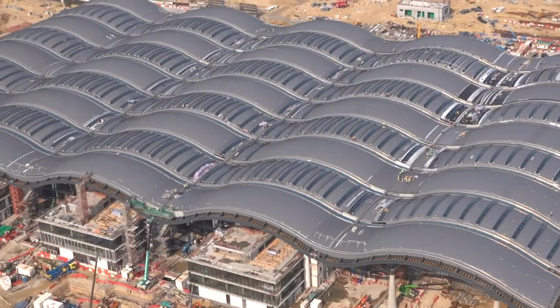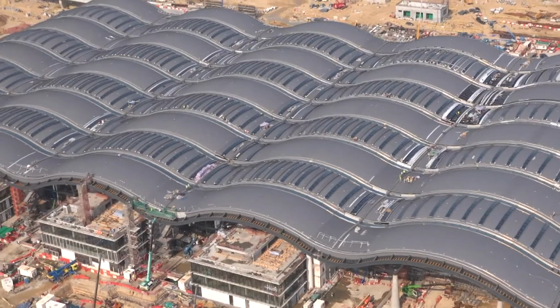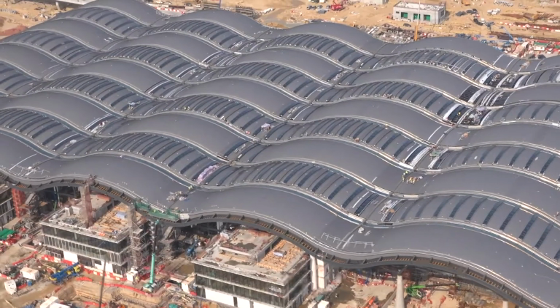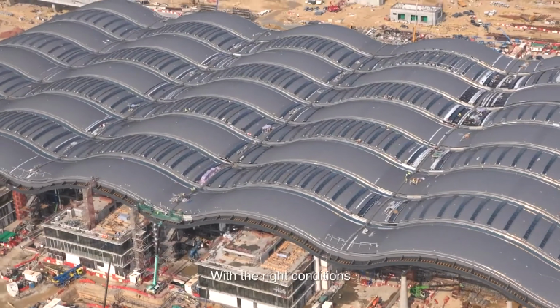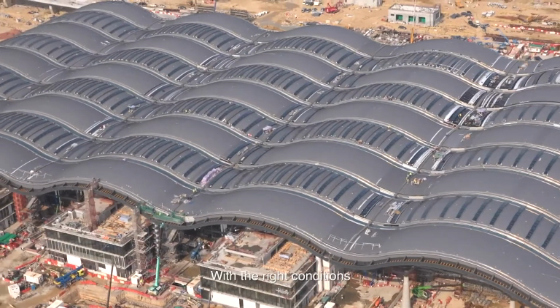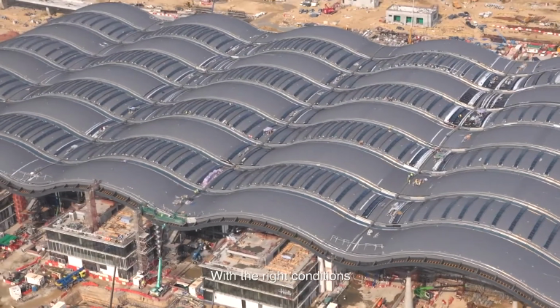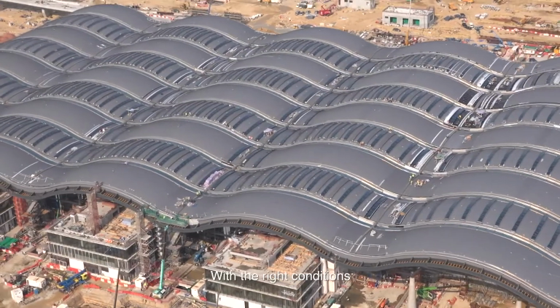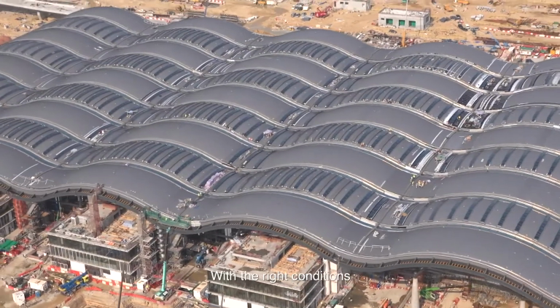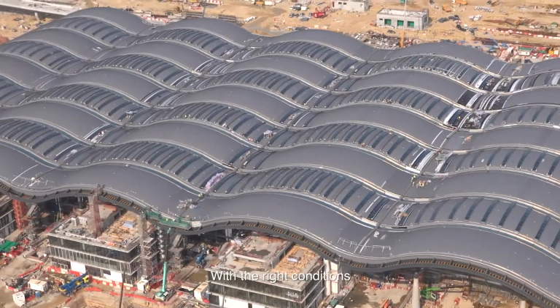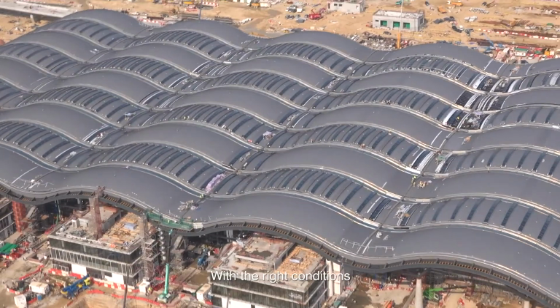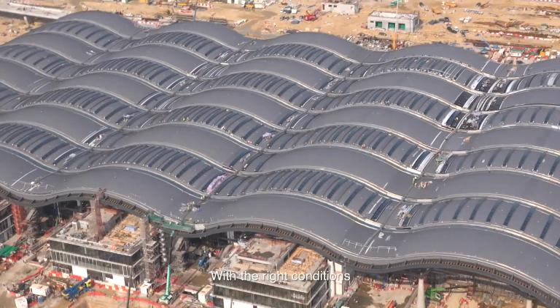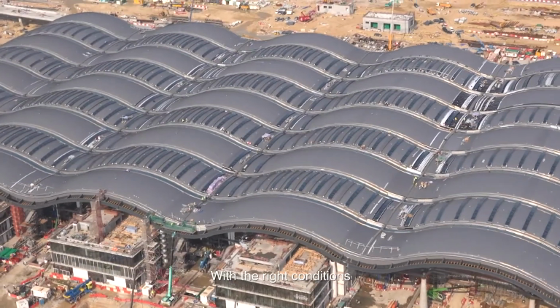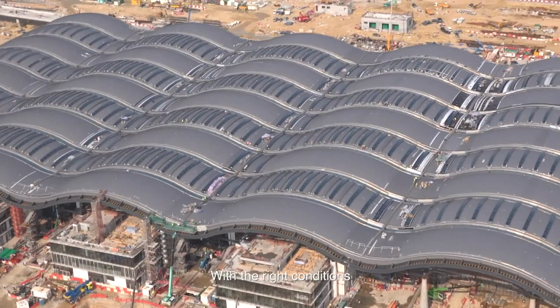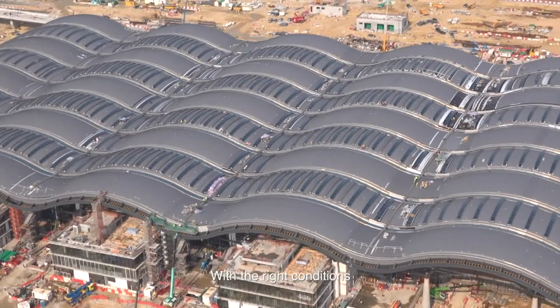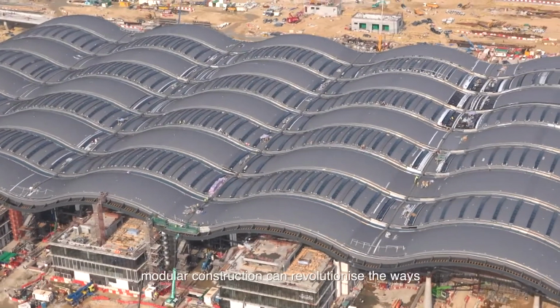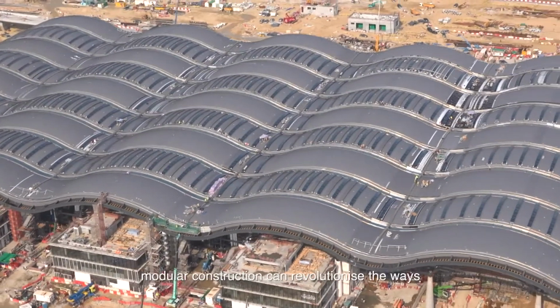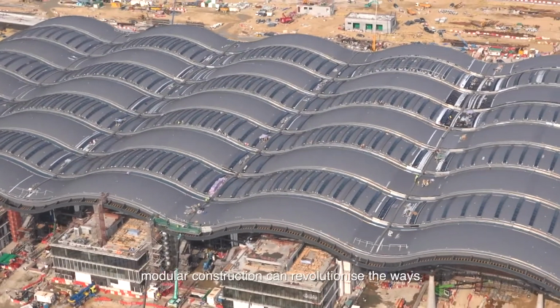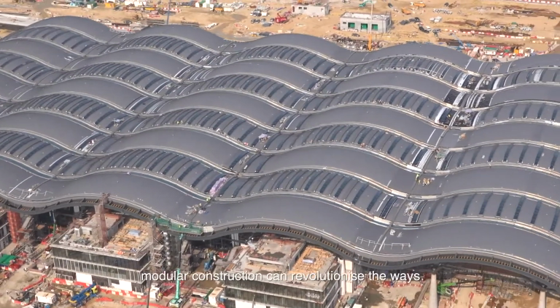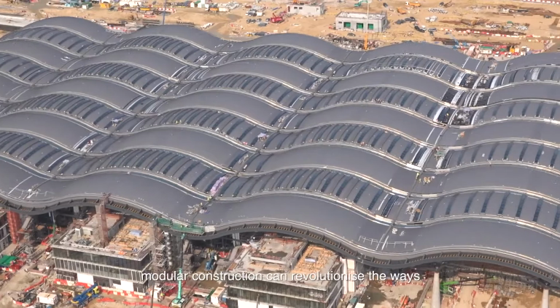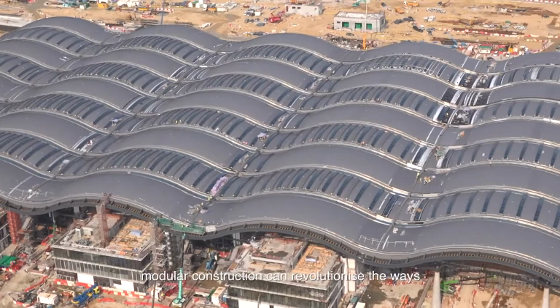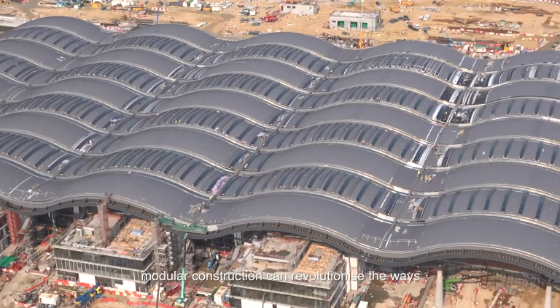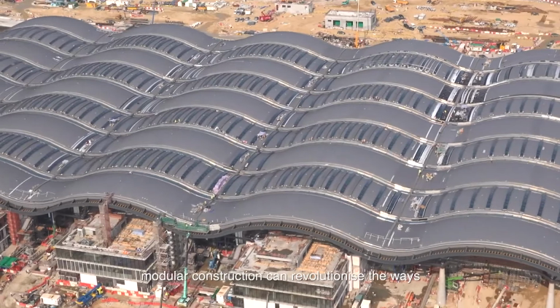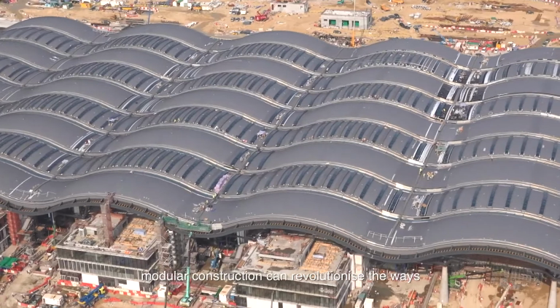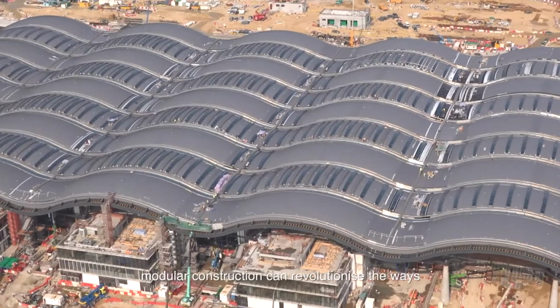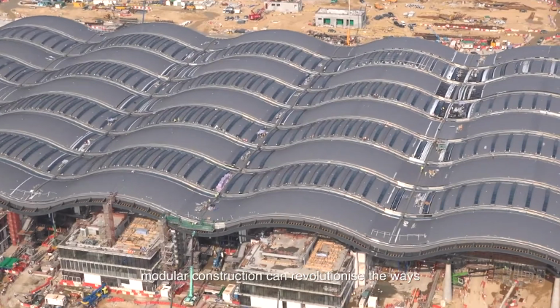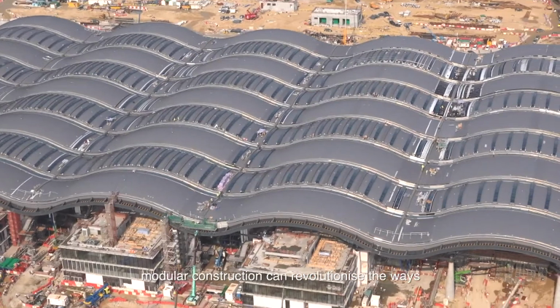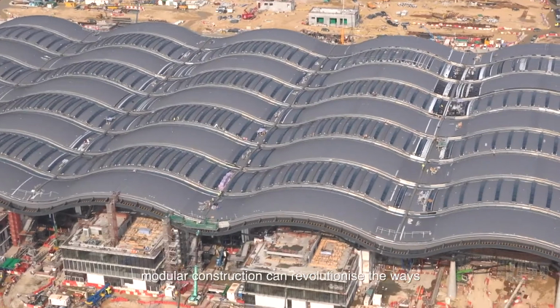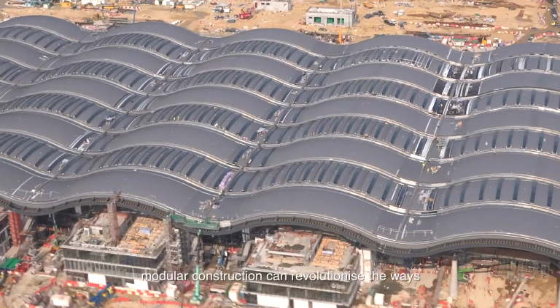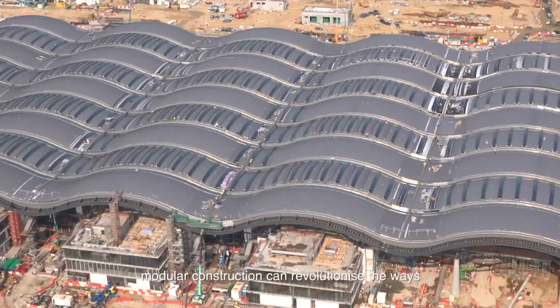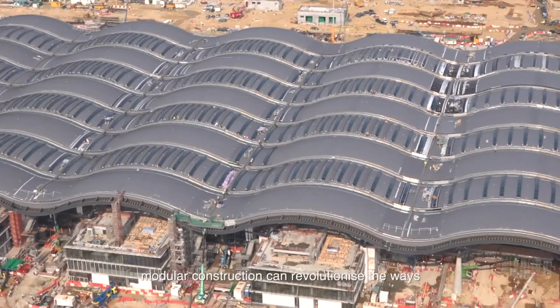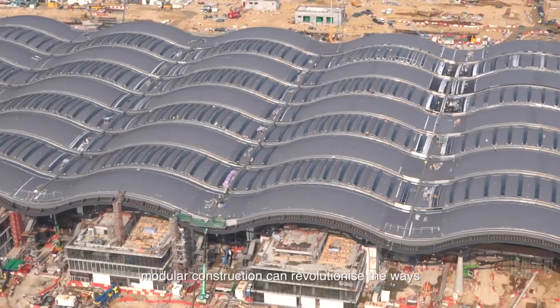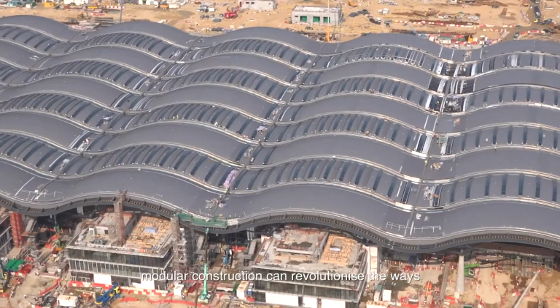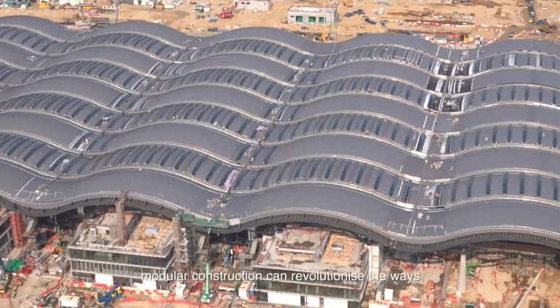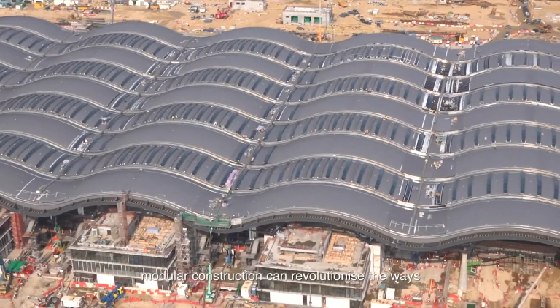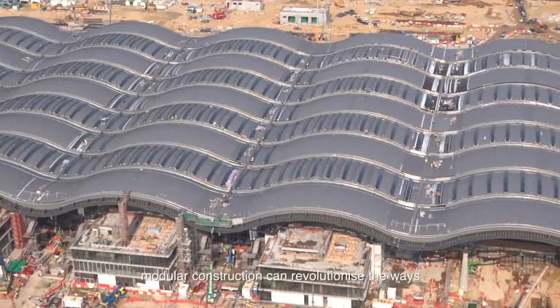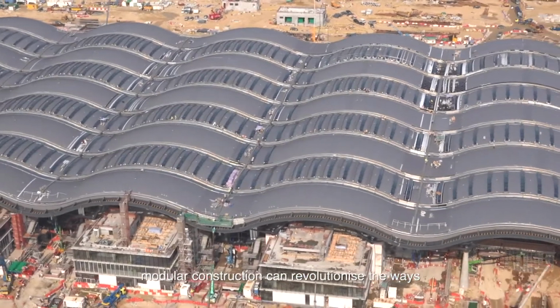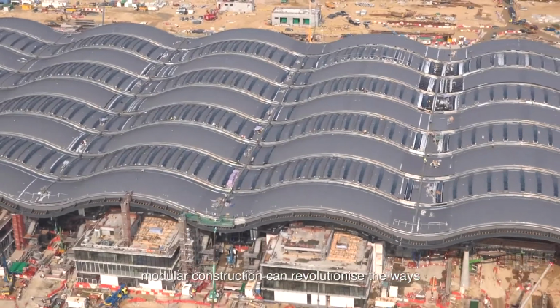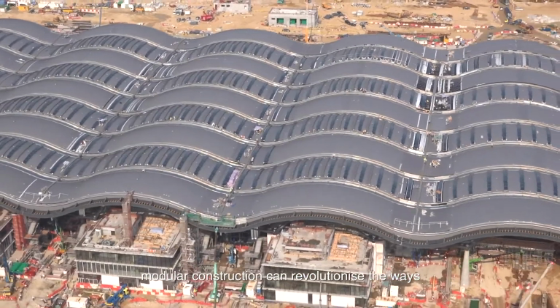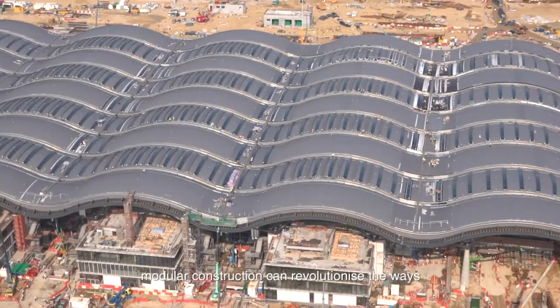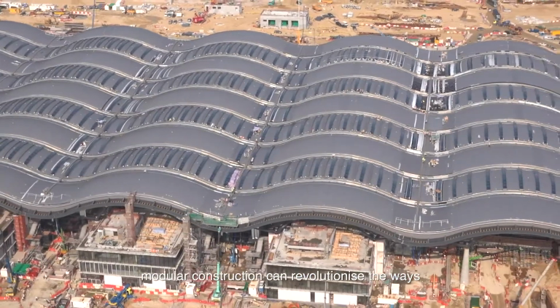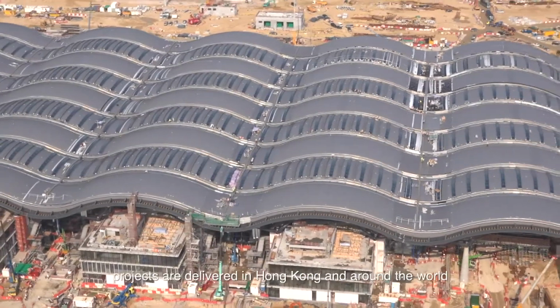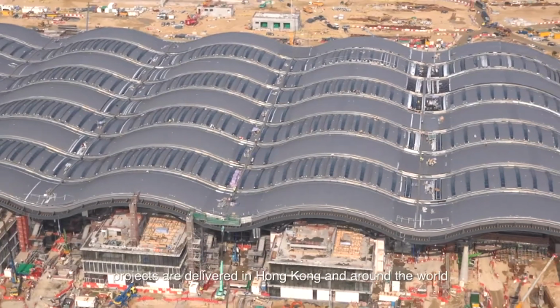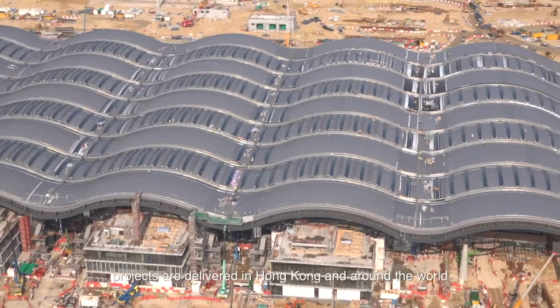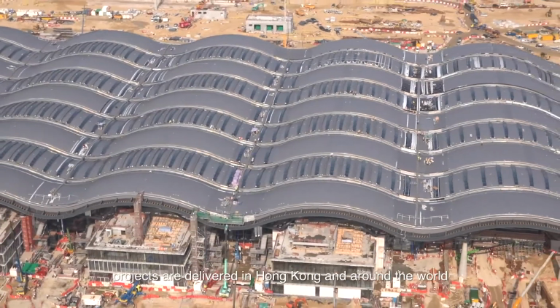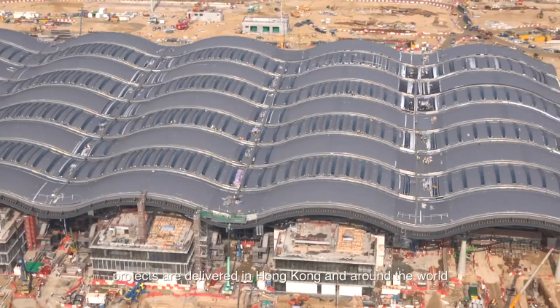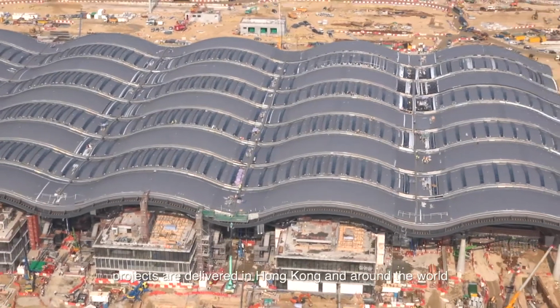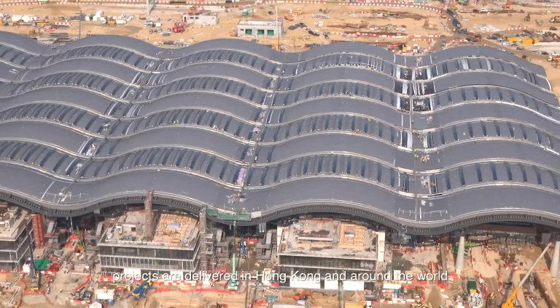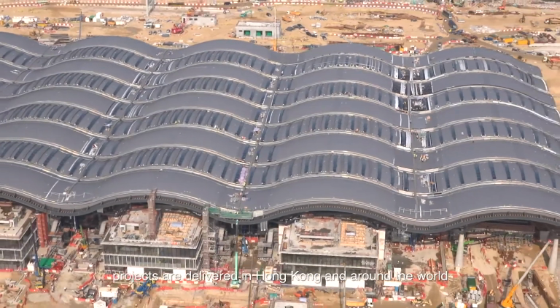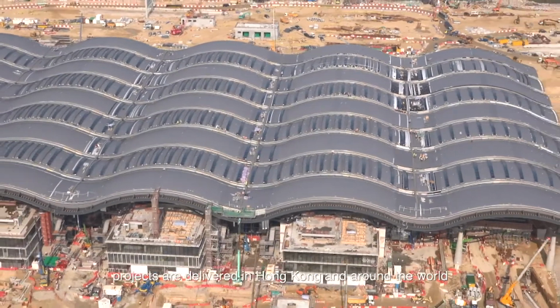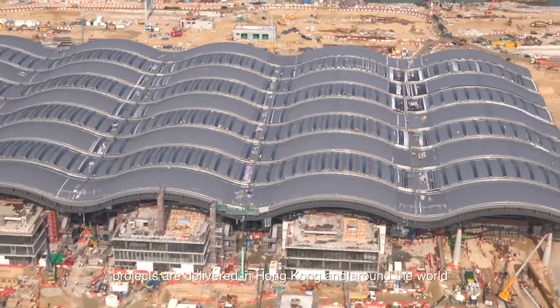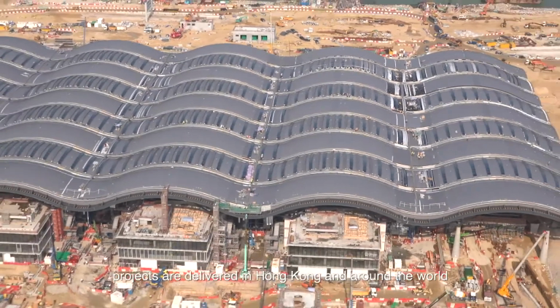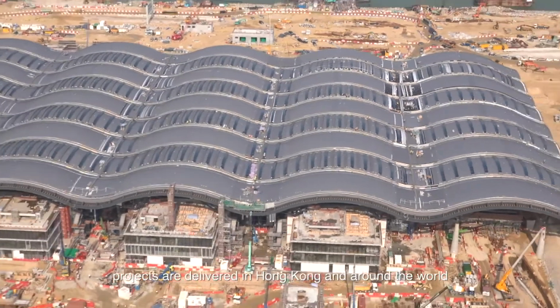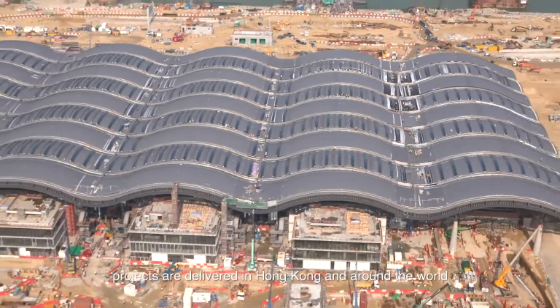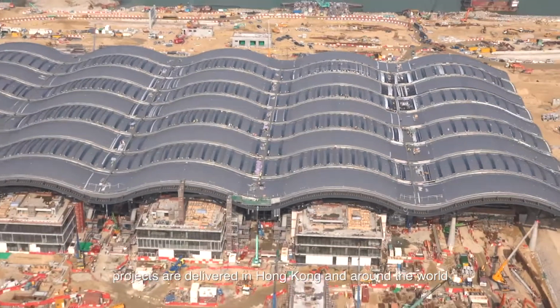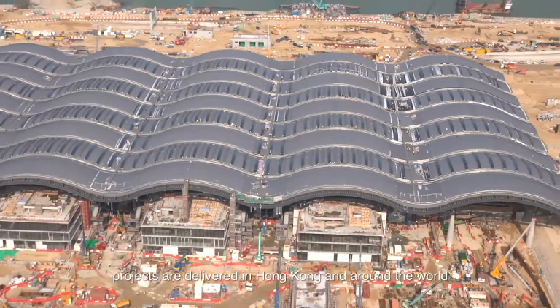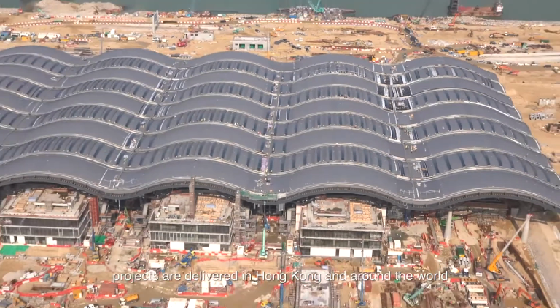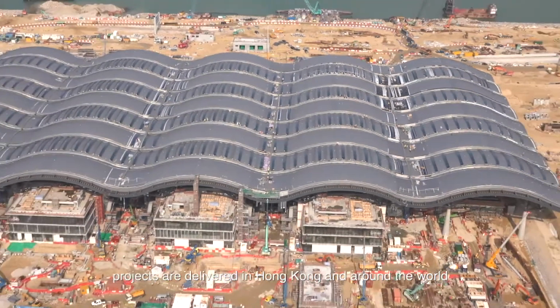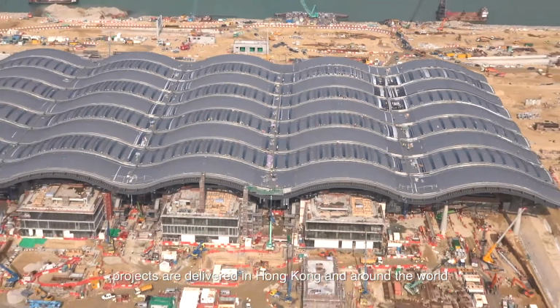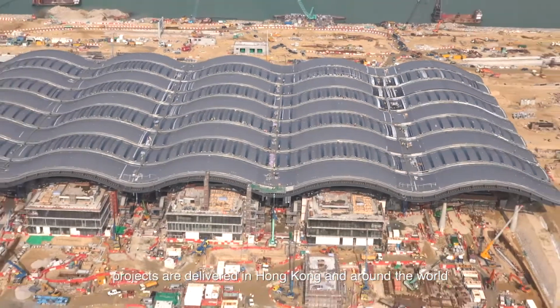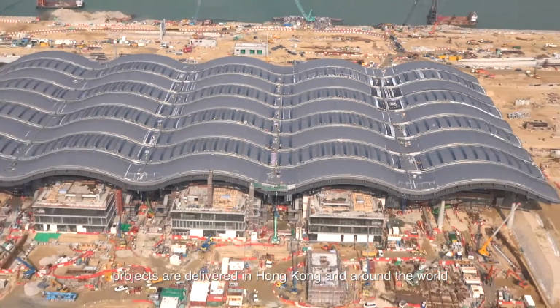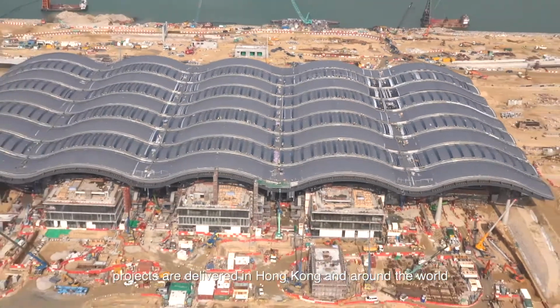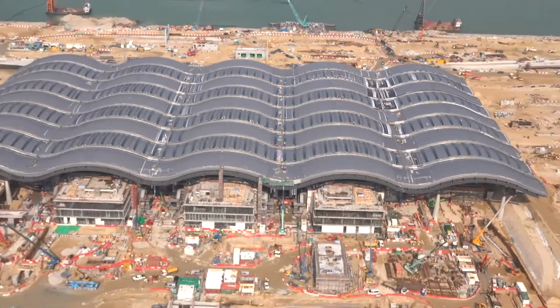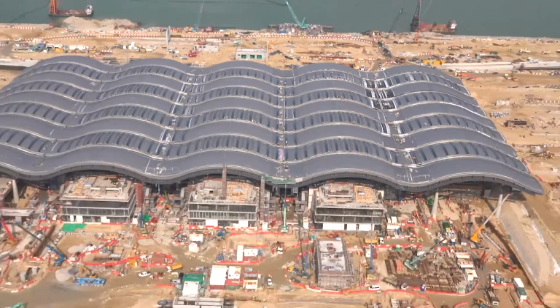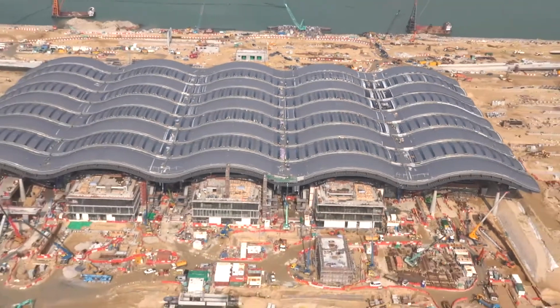With the right conditions, modular construction can revolutionize the ways projects are delivered in Hong Kong and around the world.